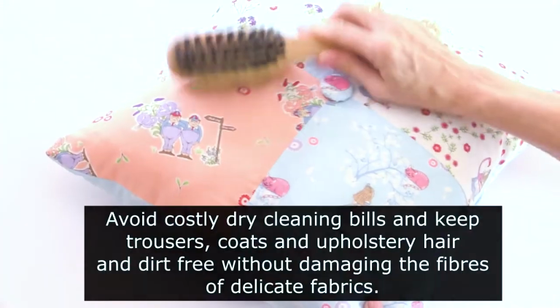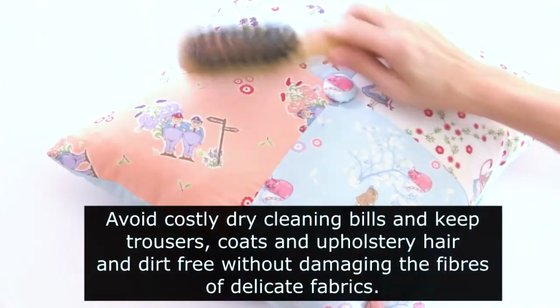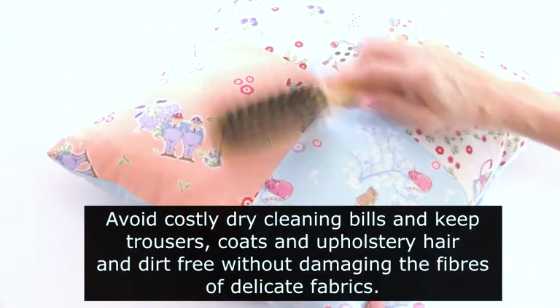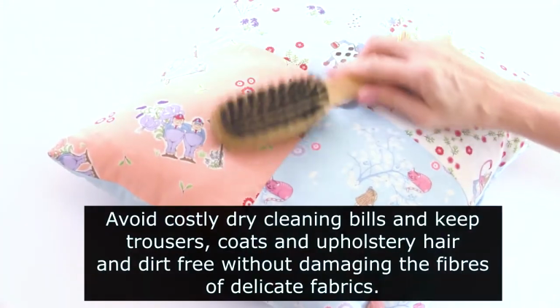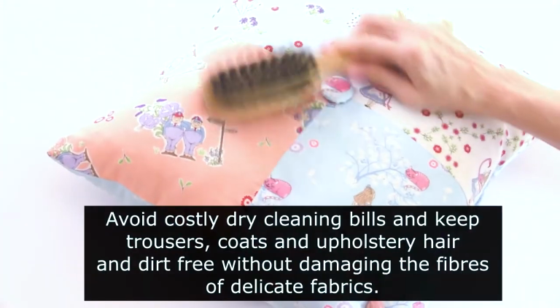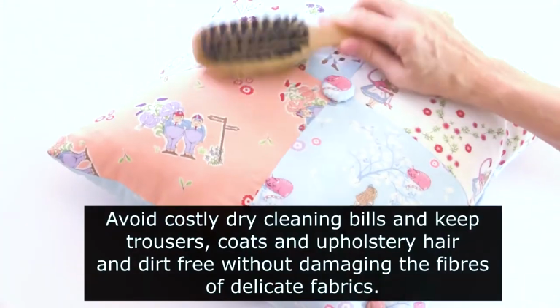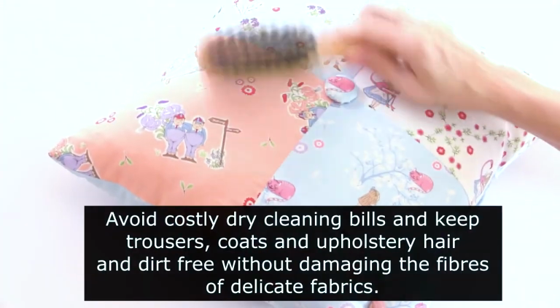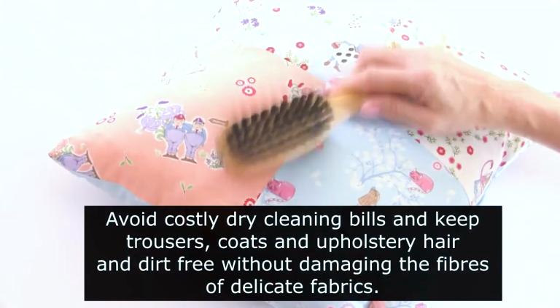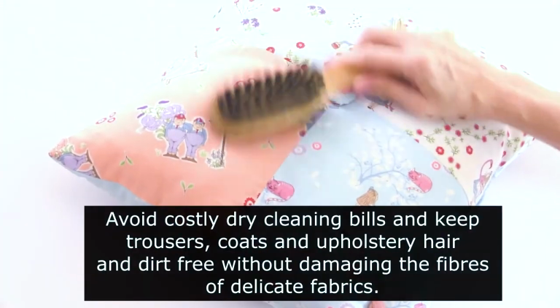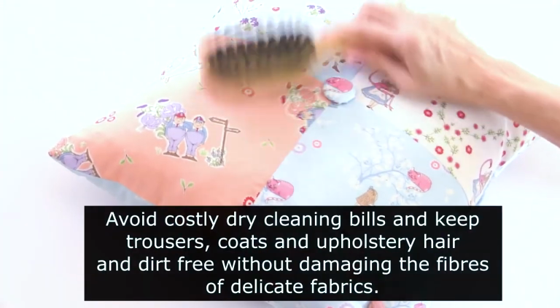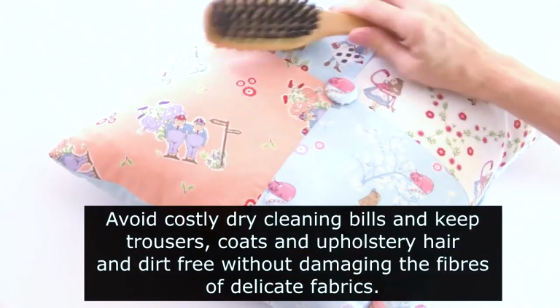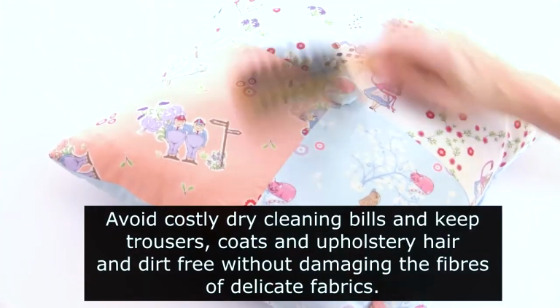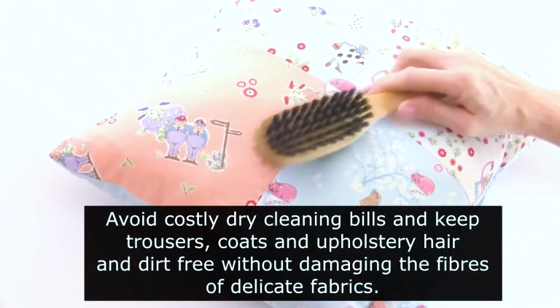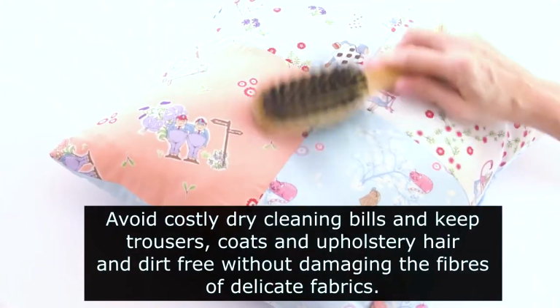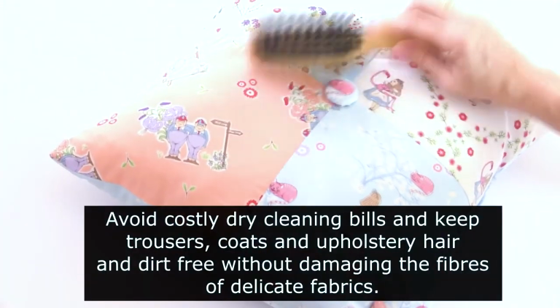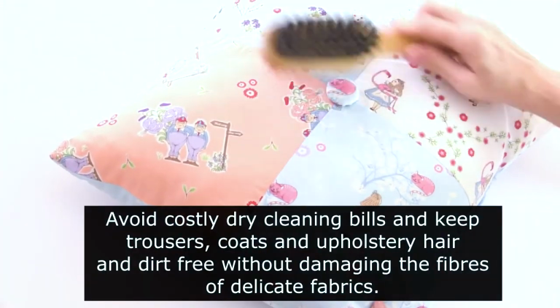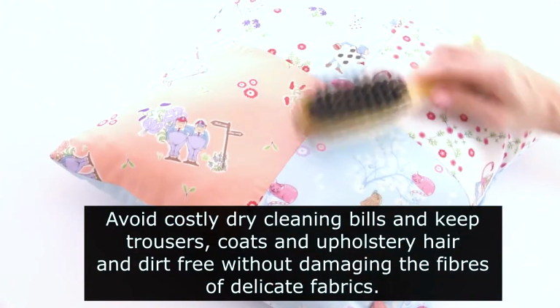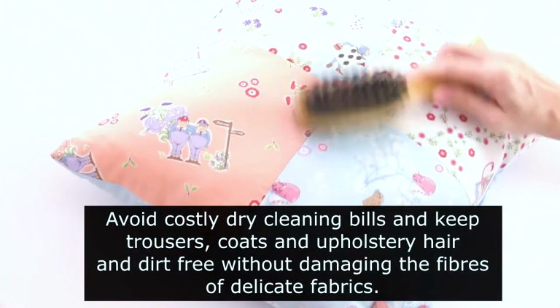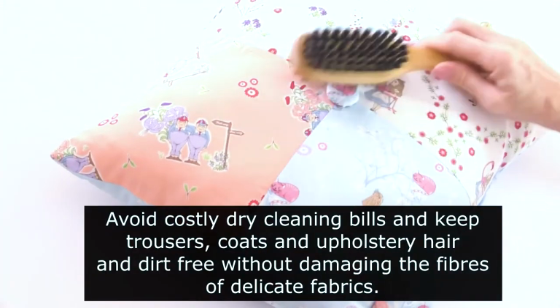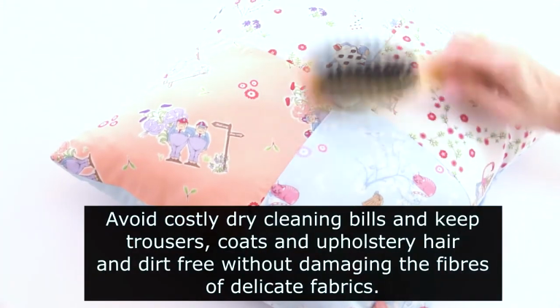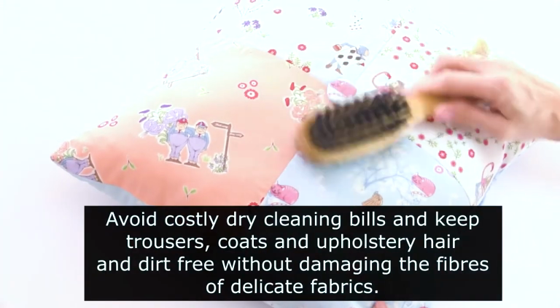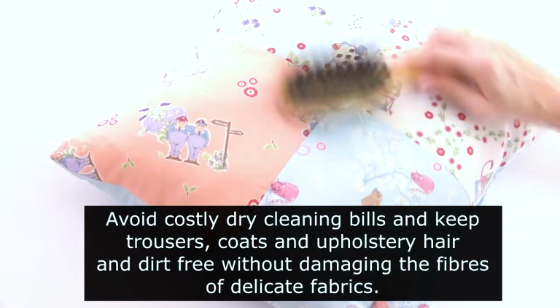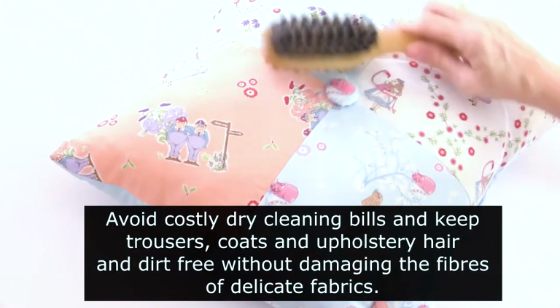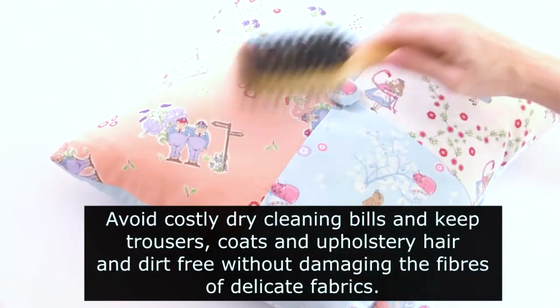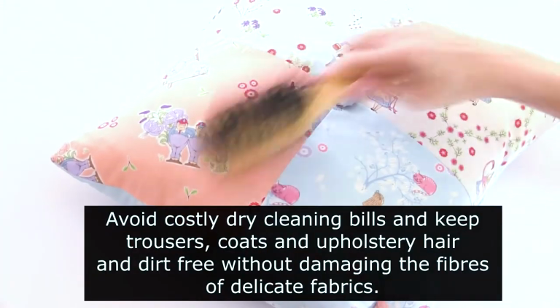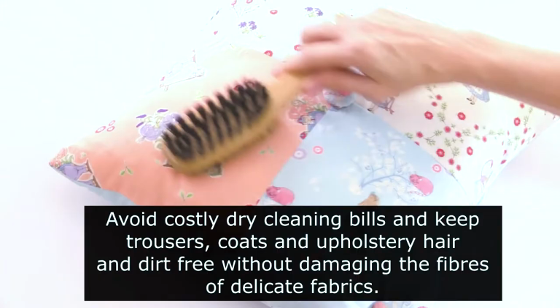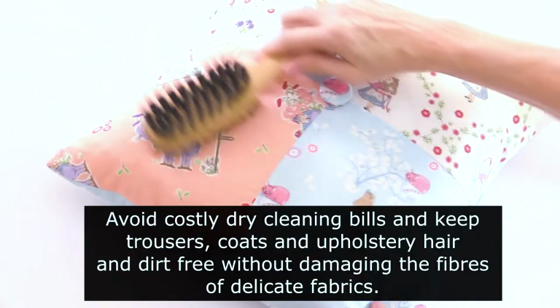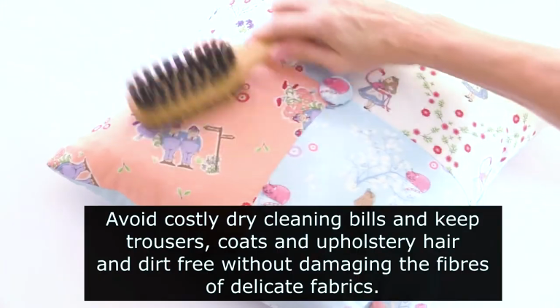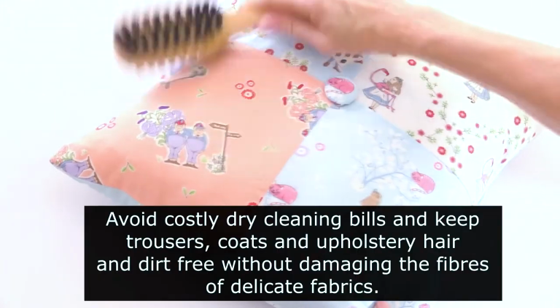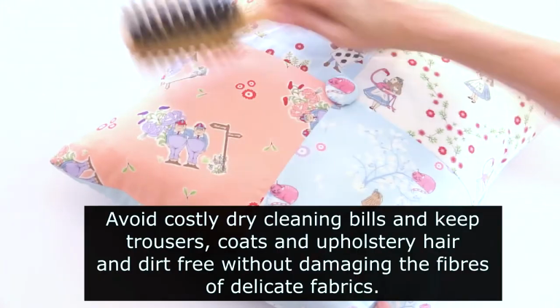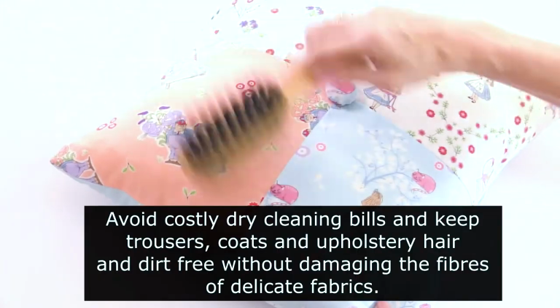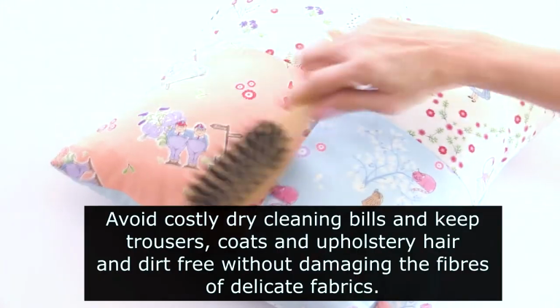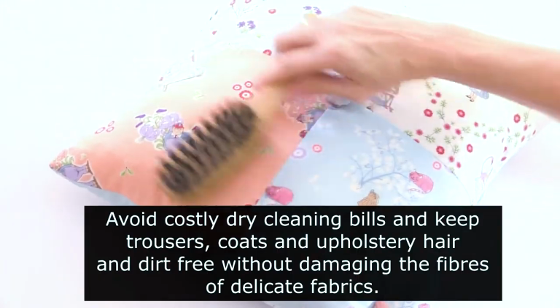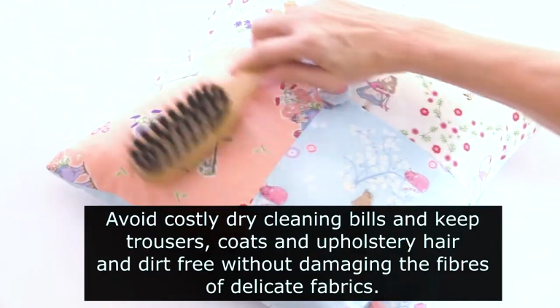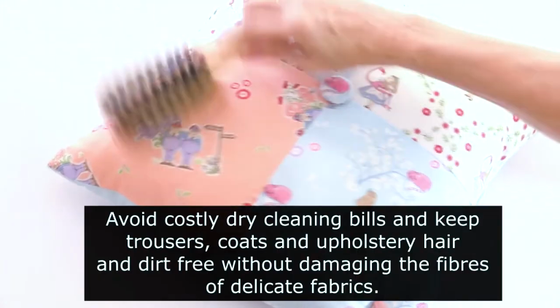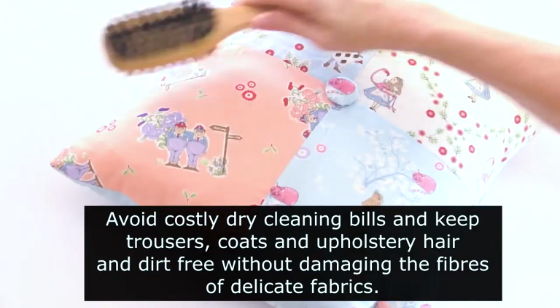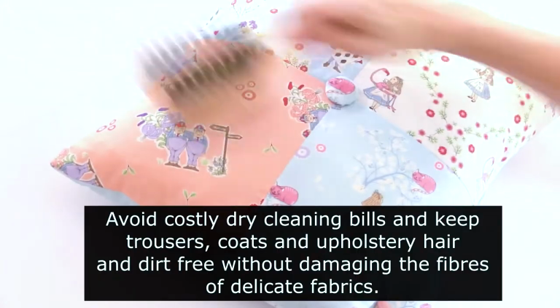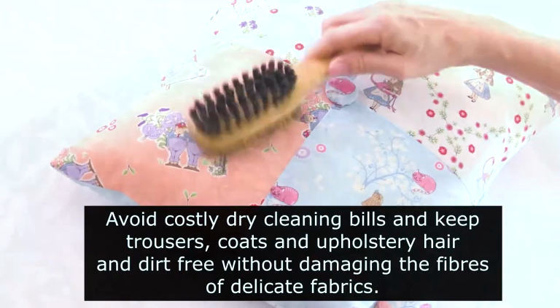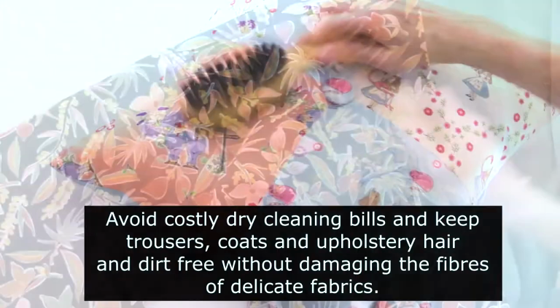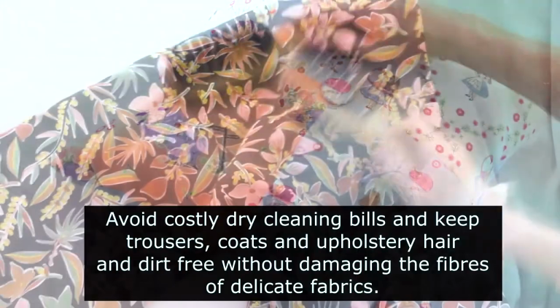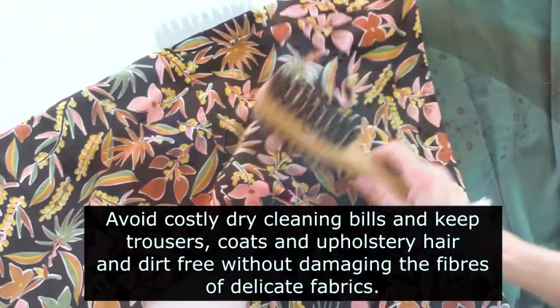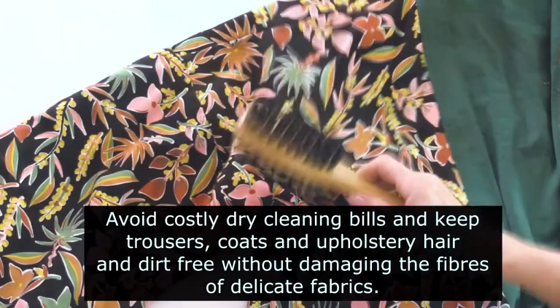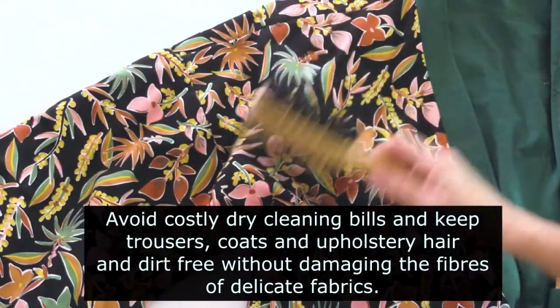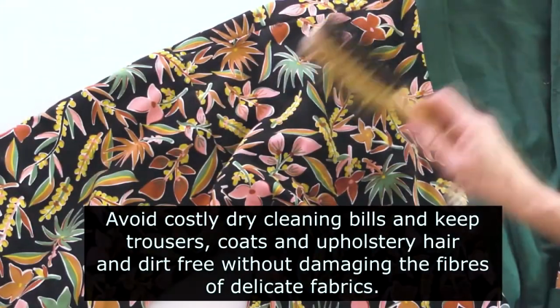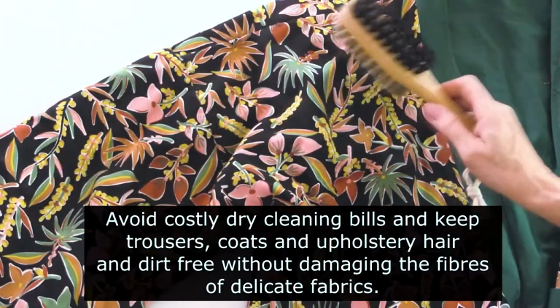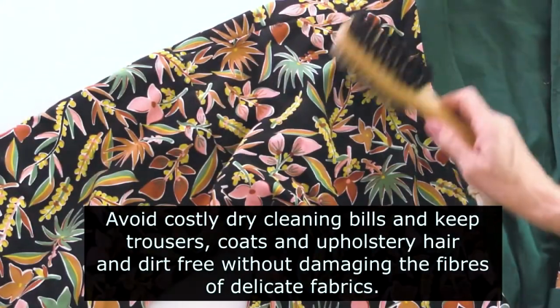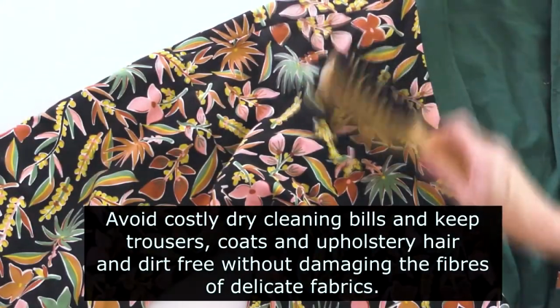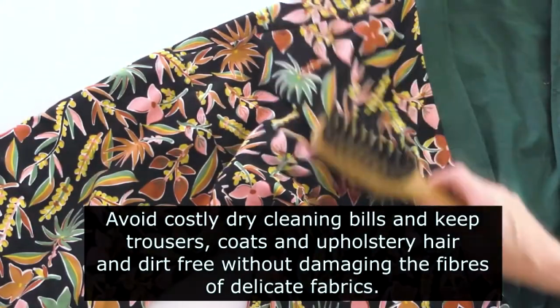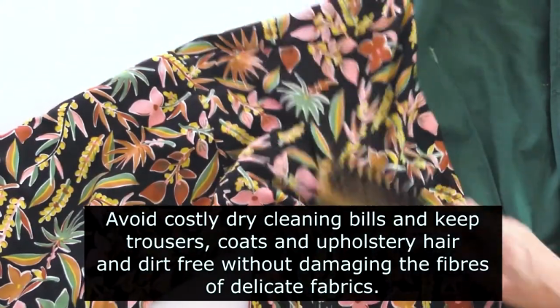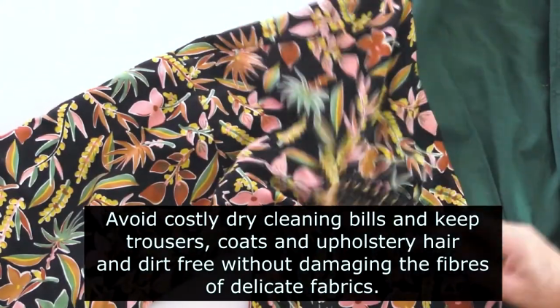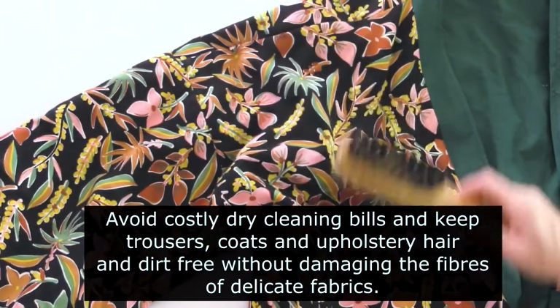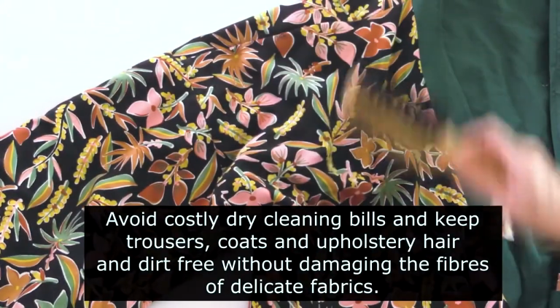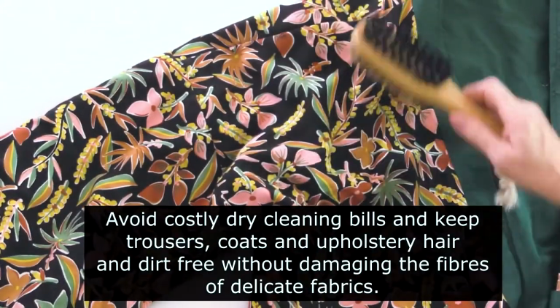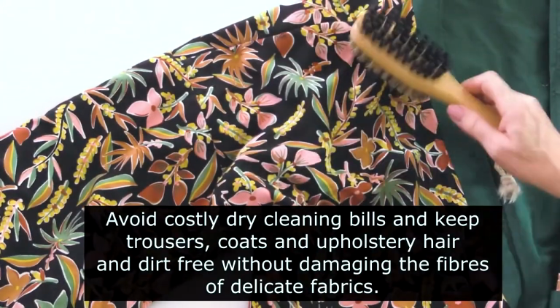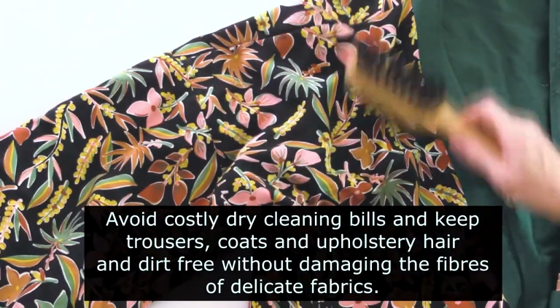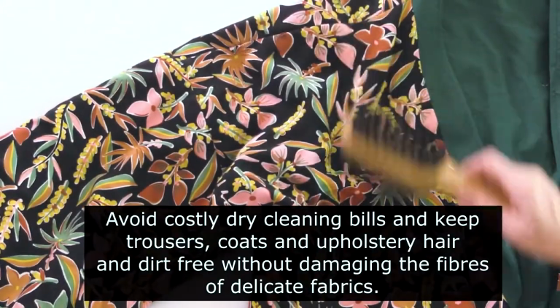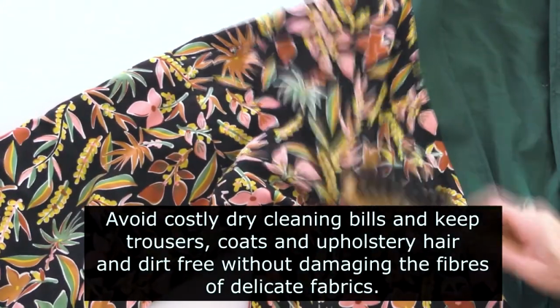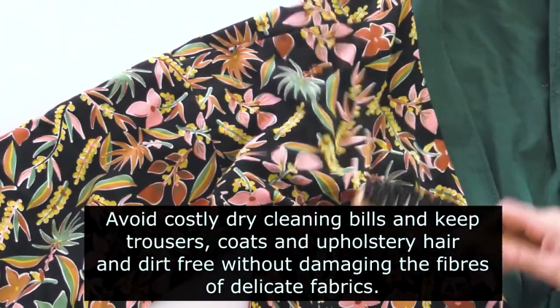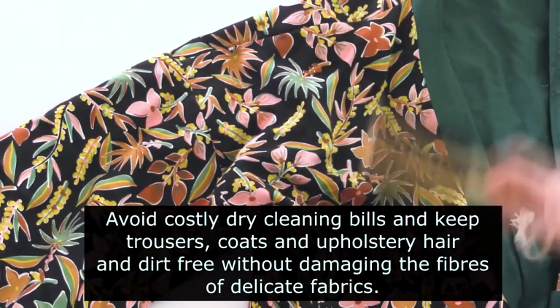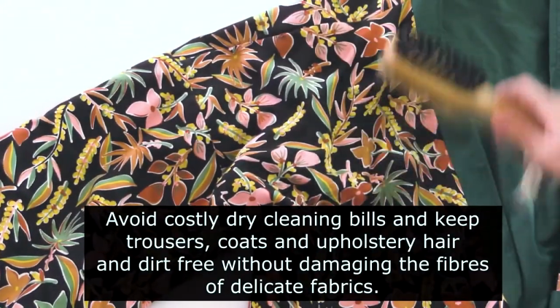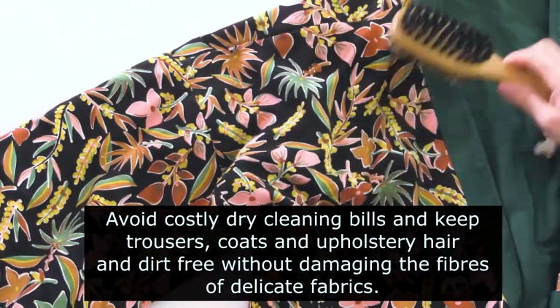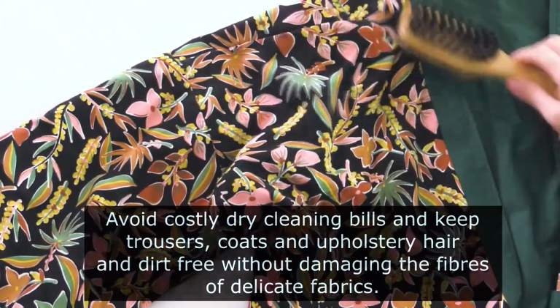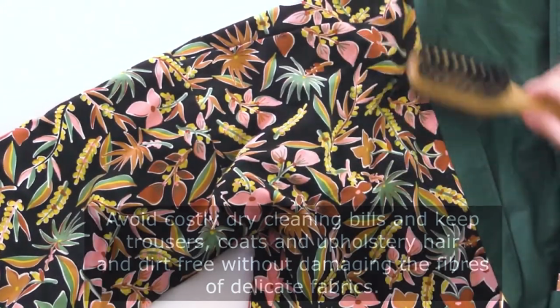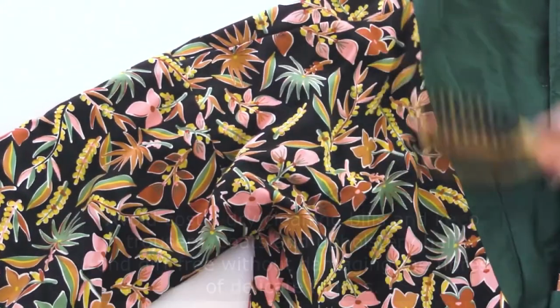Avoid costly dry cleaning bills and keep trousers, coats and upholstery hair and dirt free without damaging the fibre of delicate fabrics.